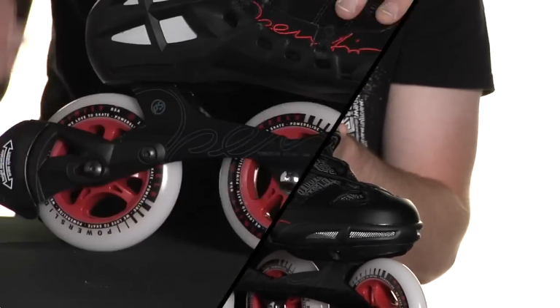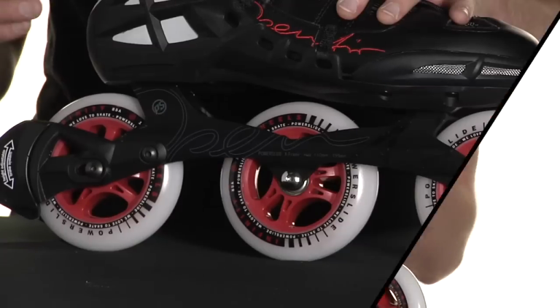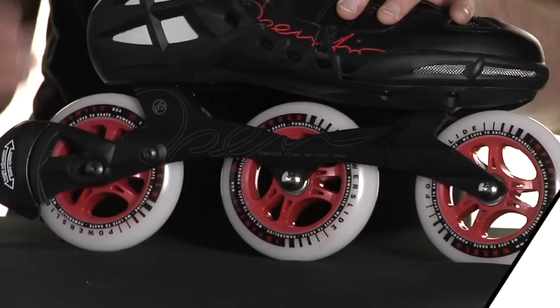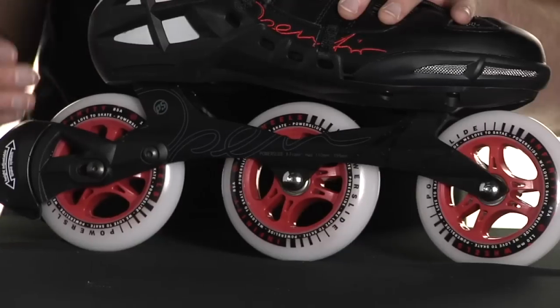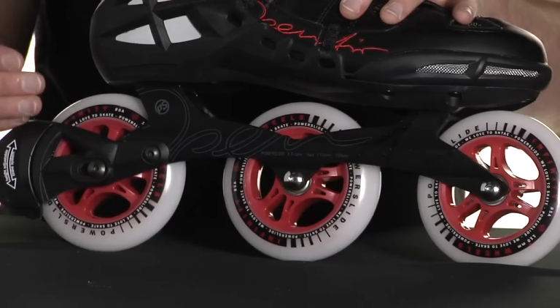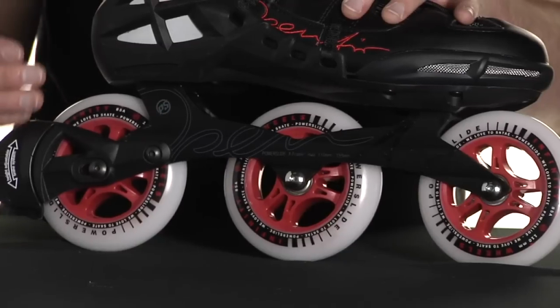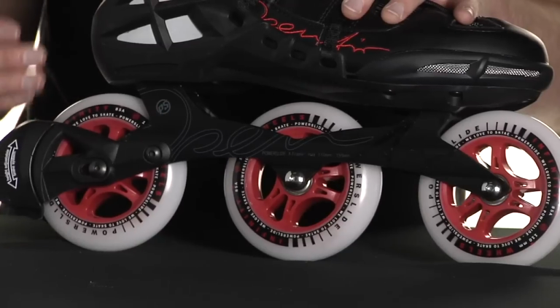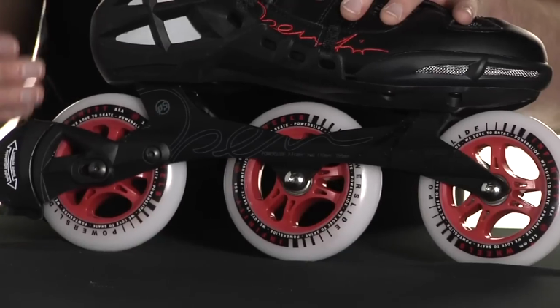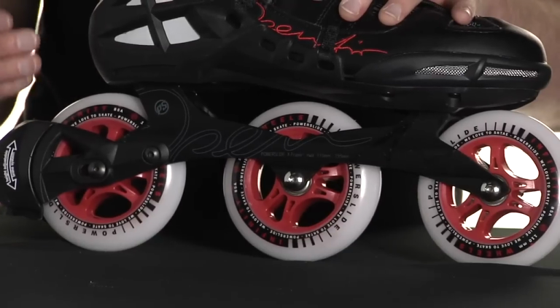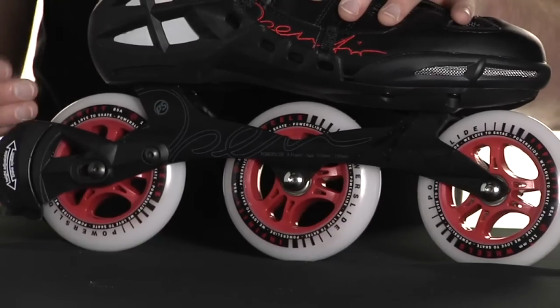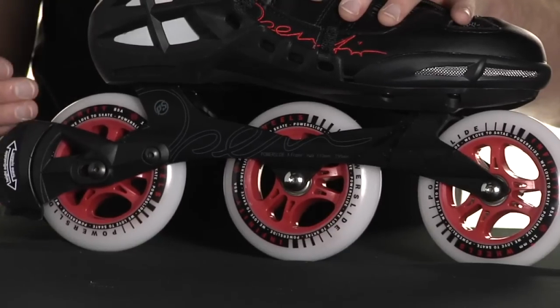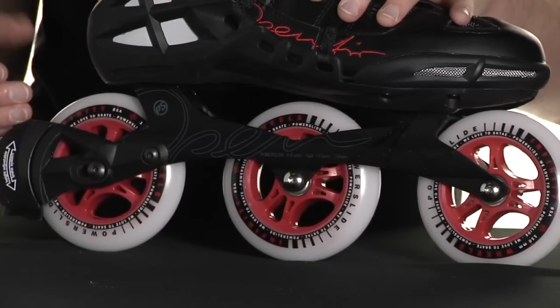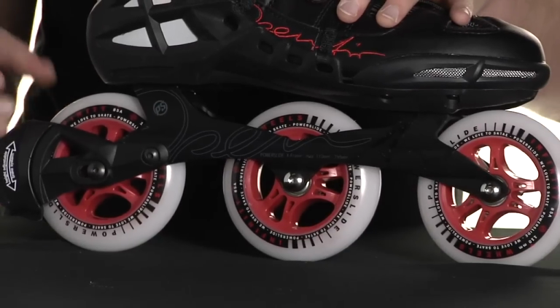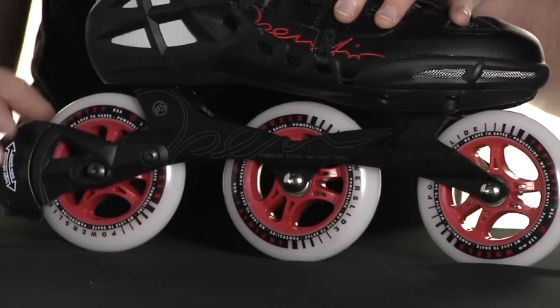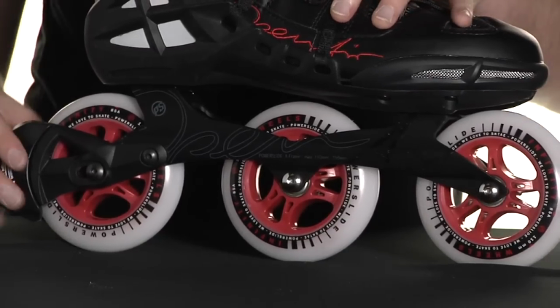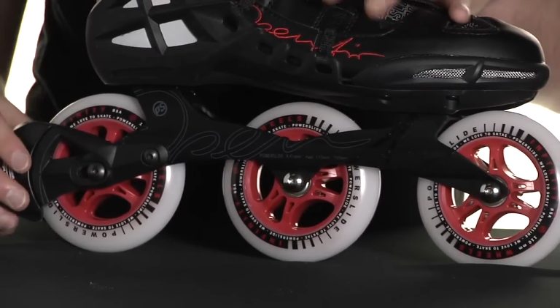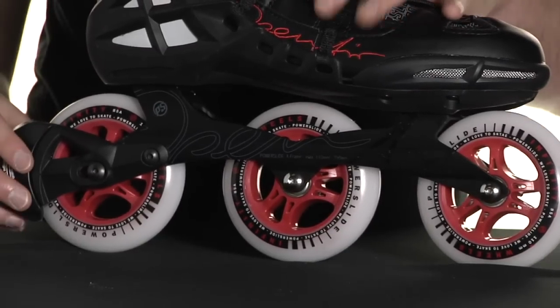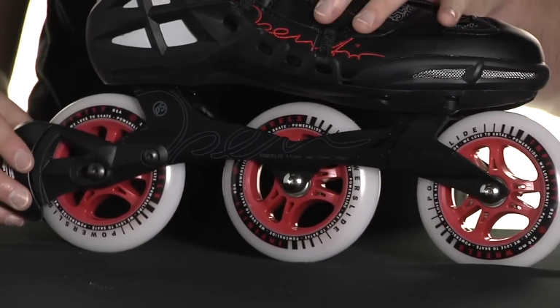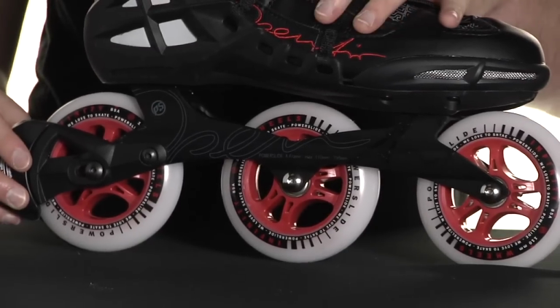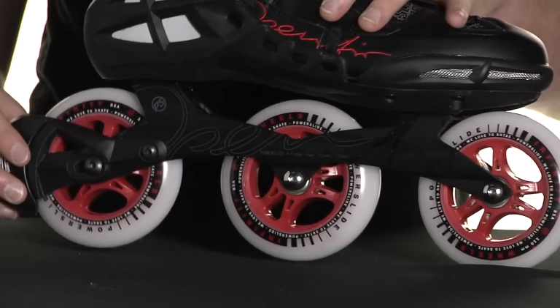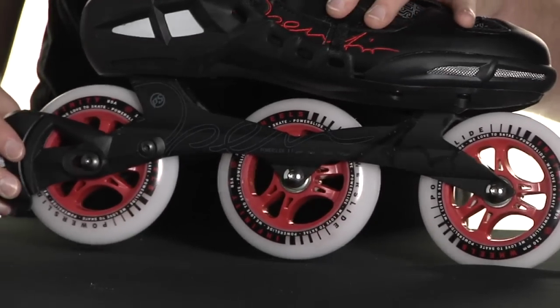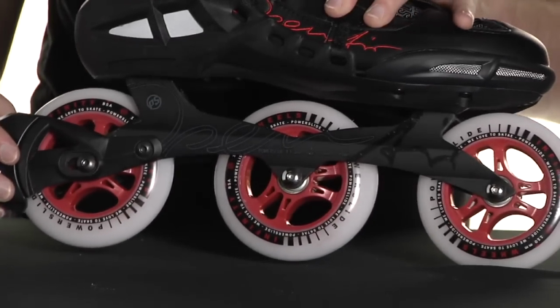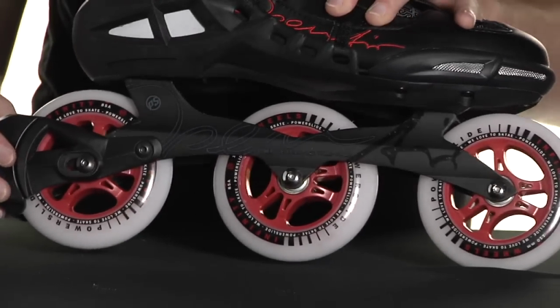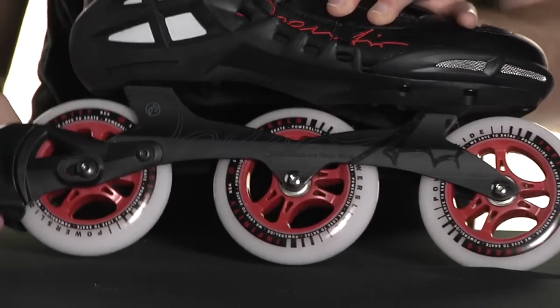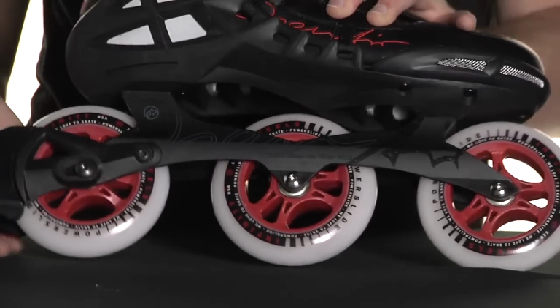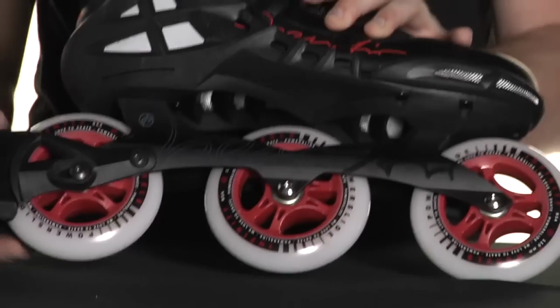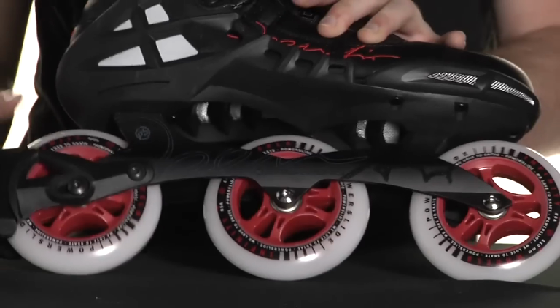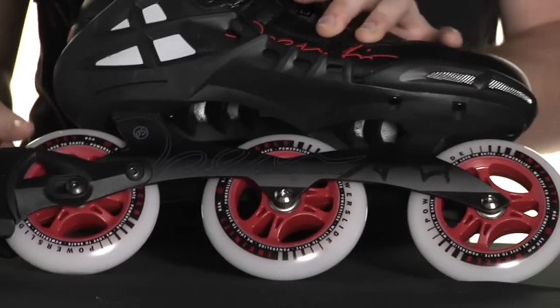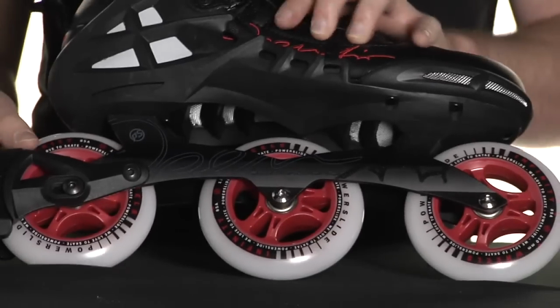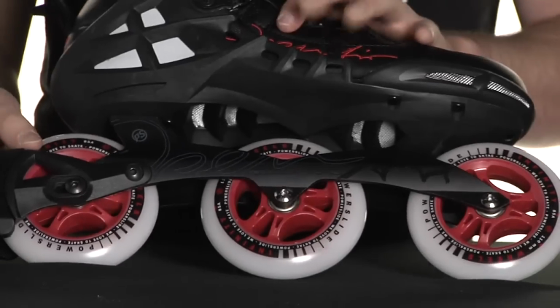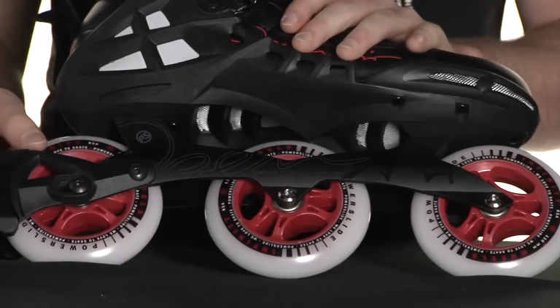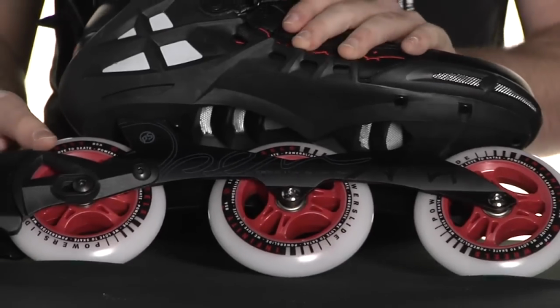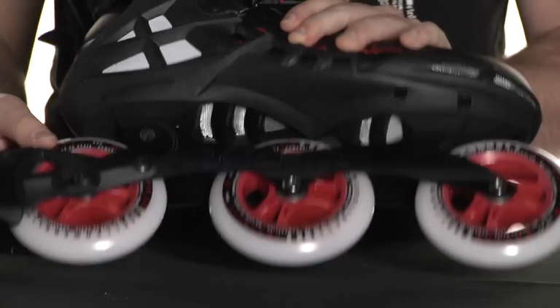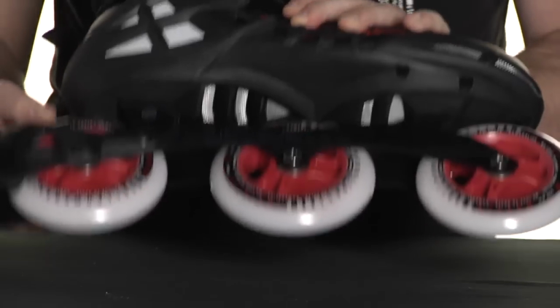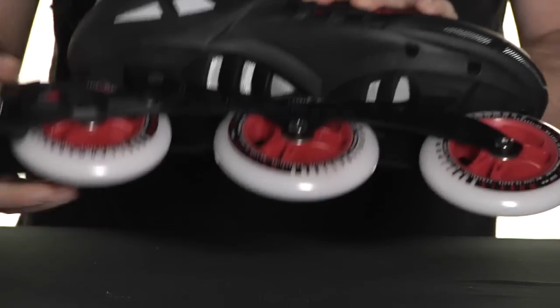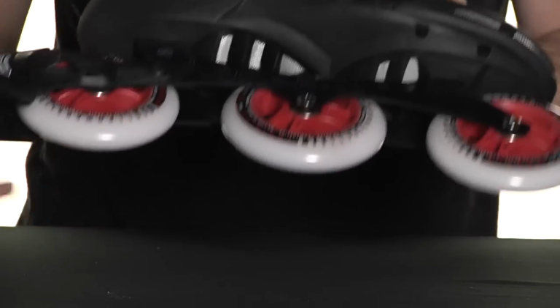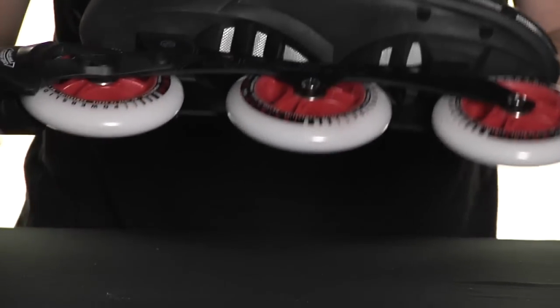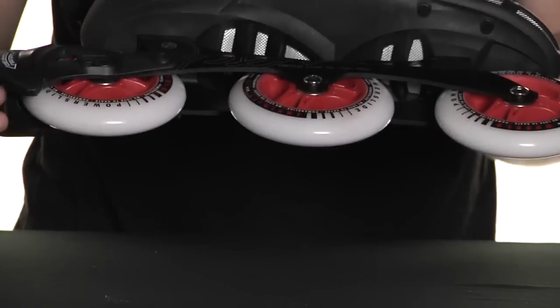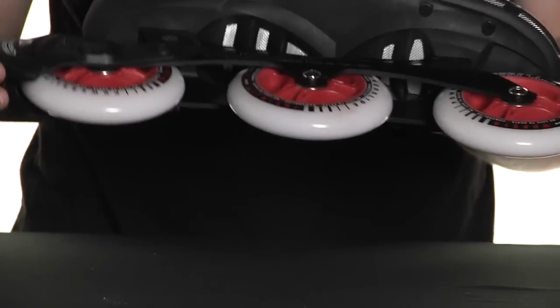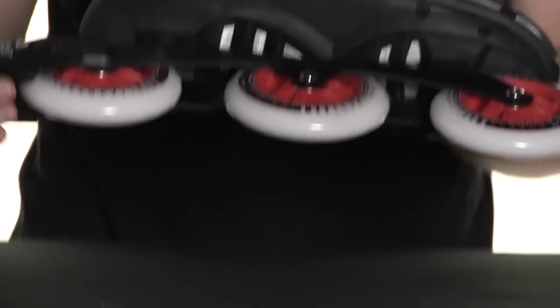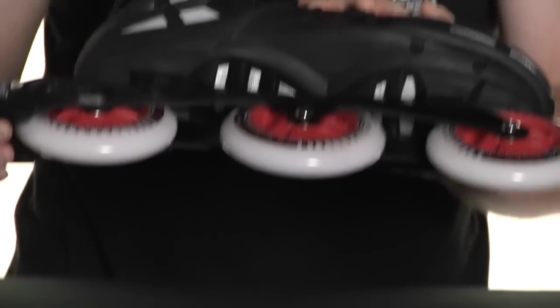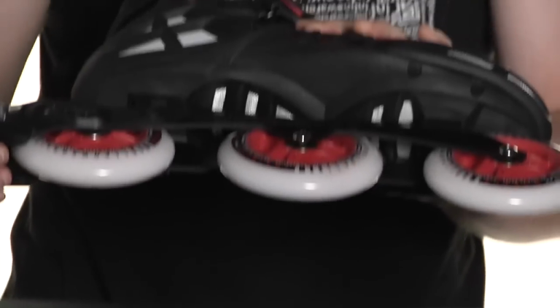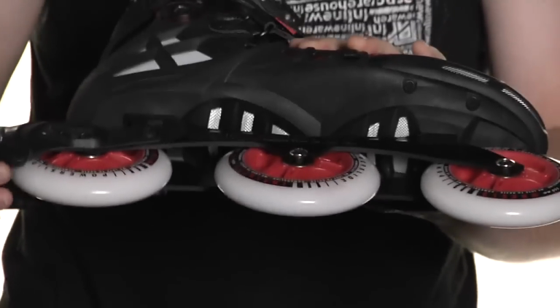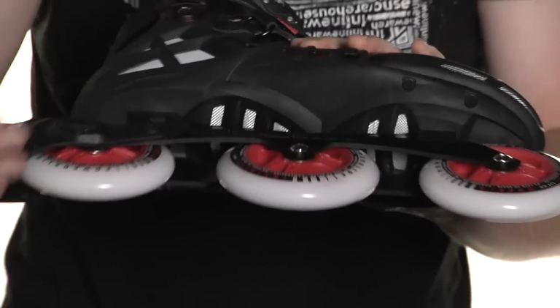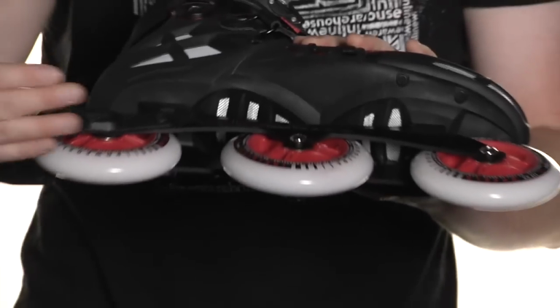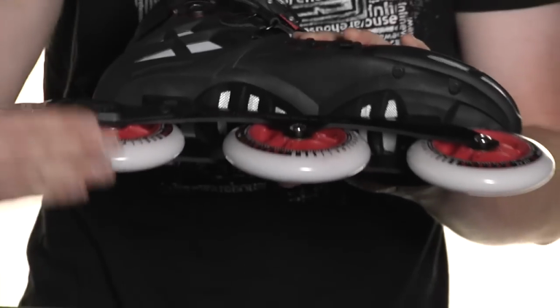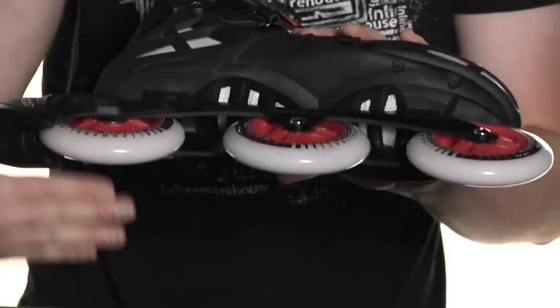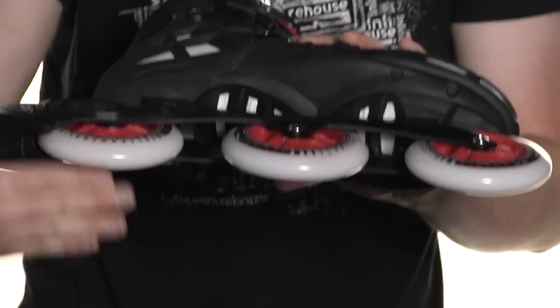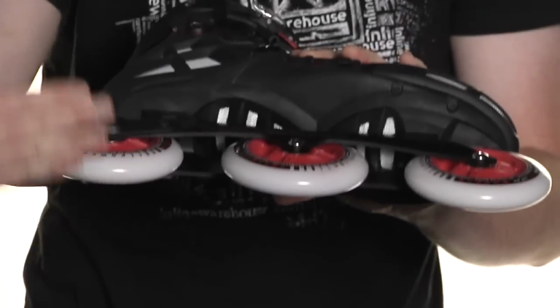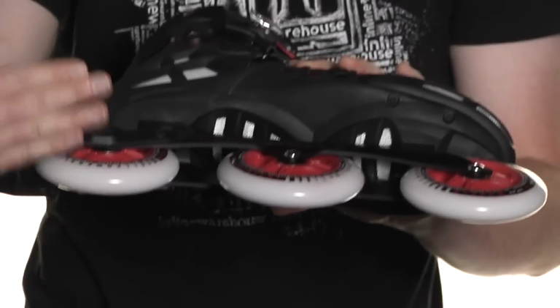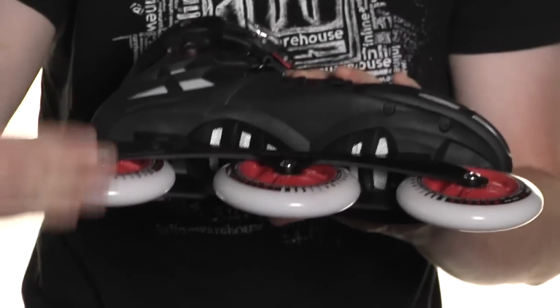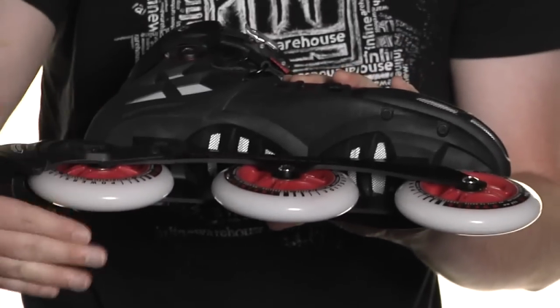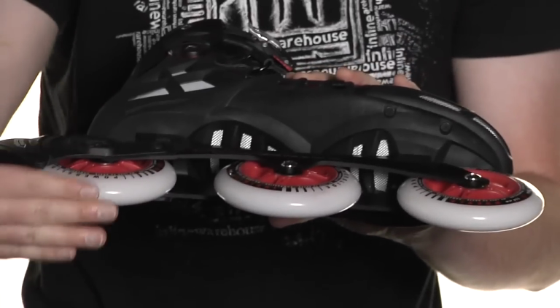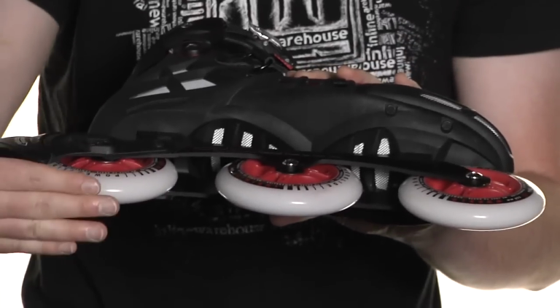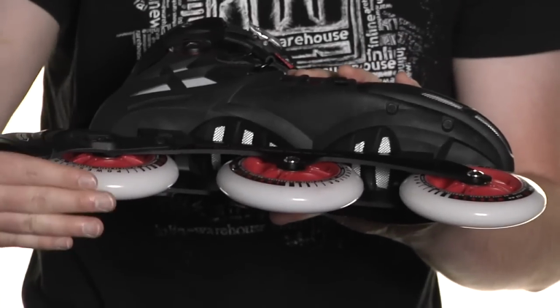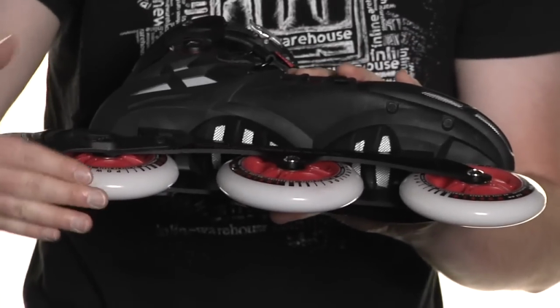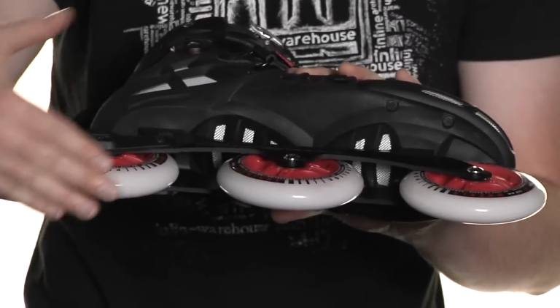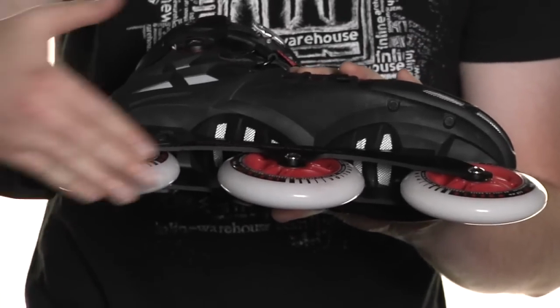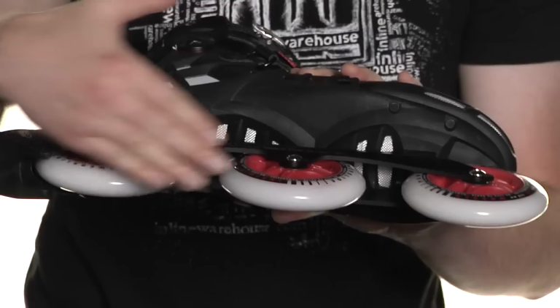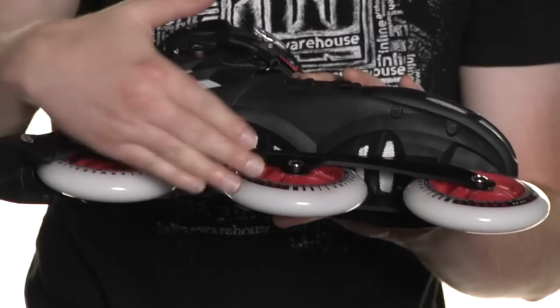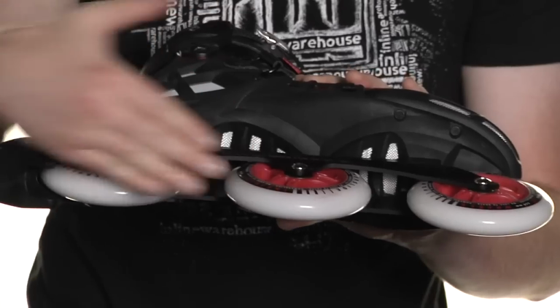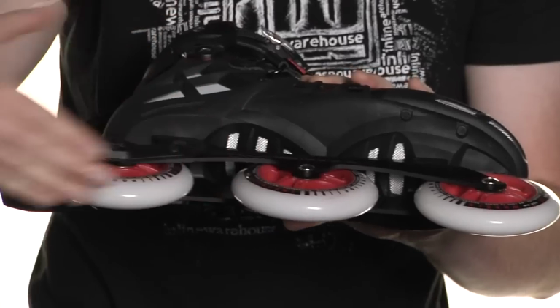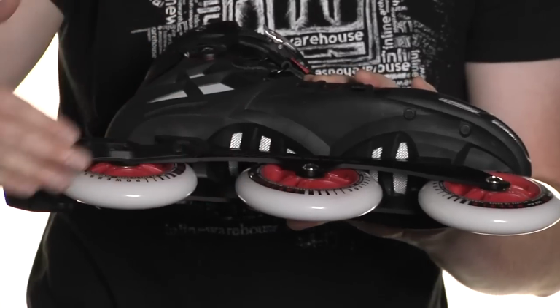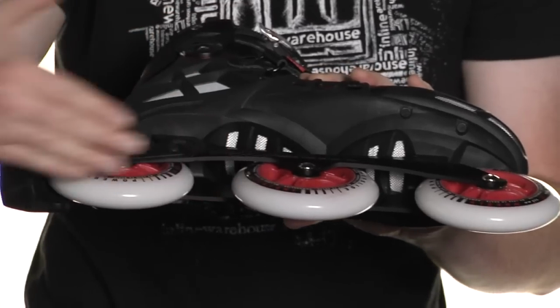This skate also features the X-slot mounting, which allows you to not only adjust the frame laterally, but also forward to back.